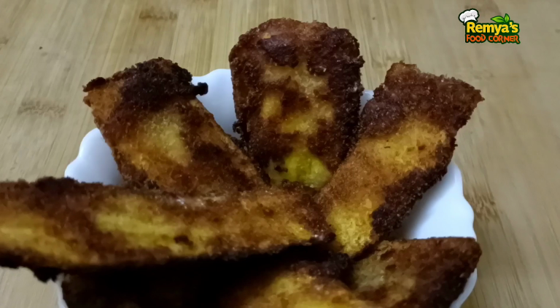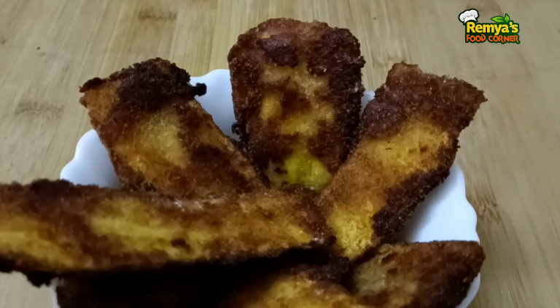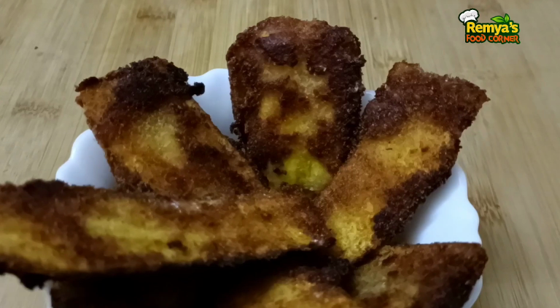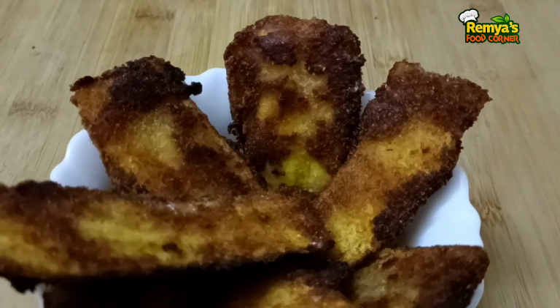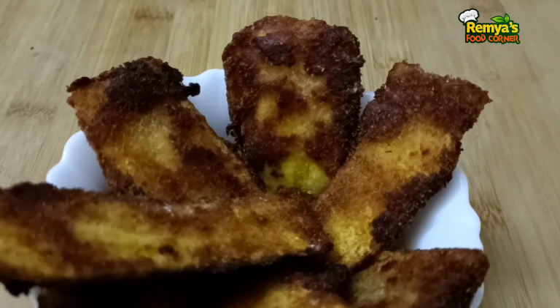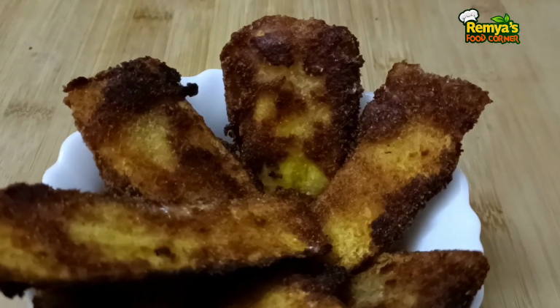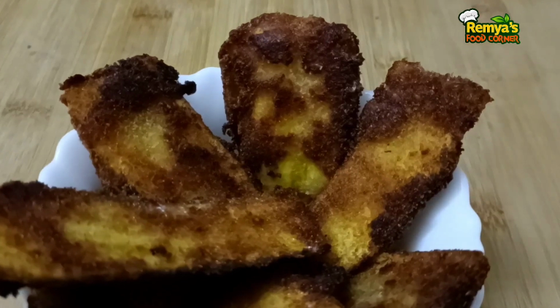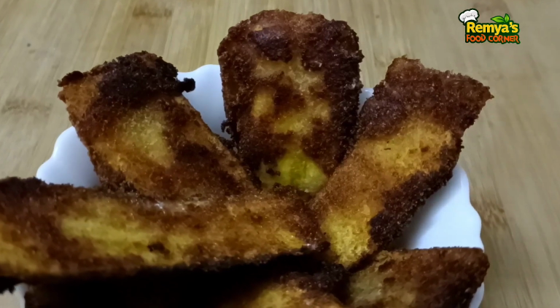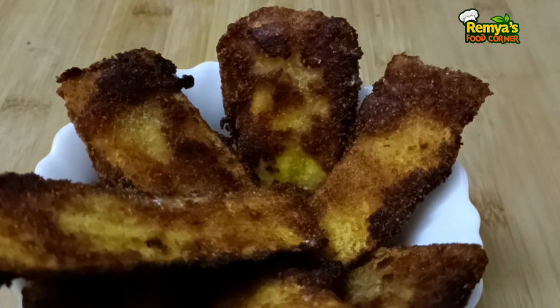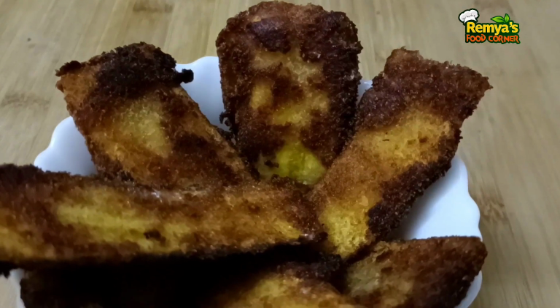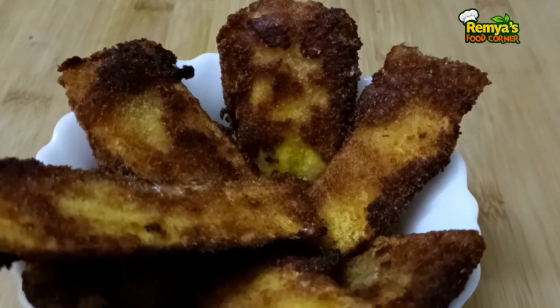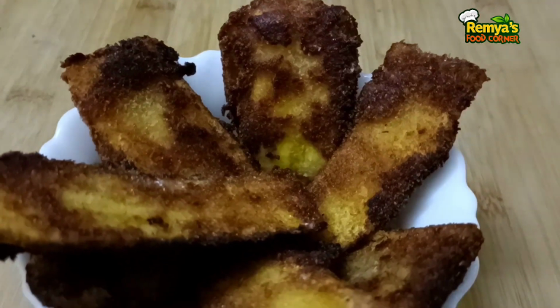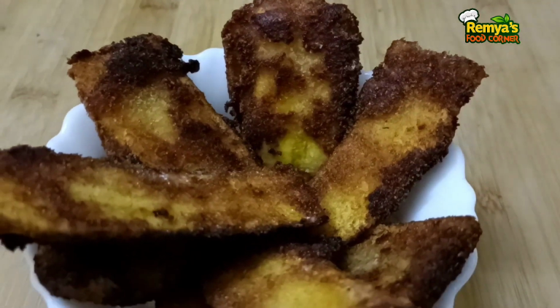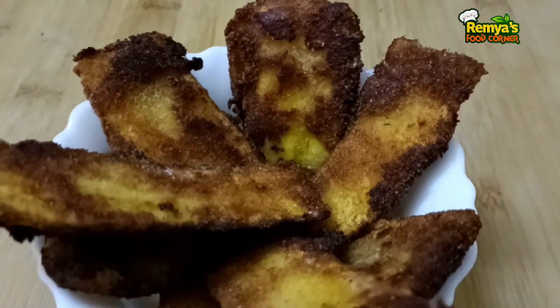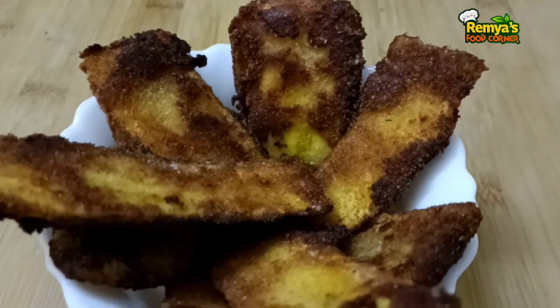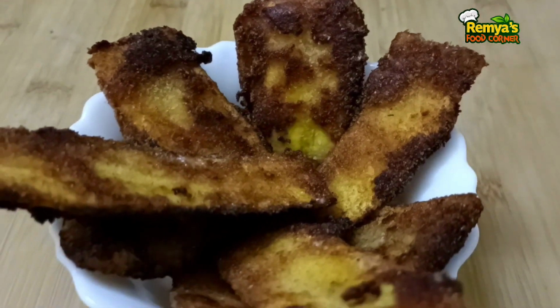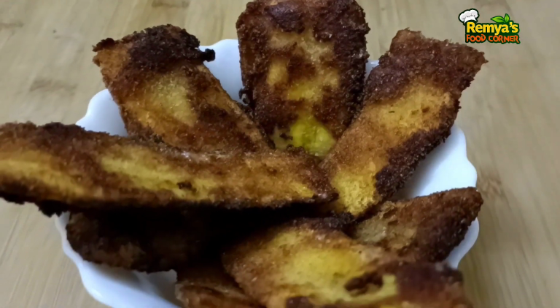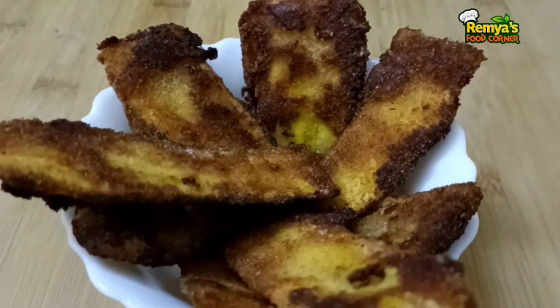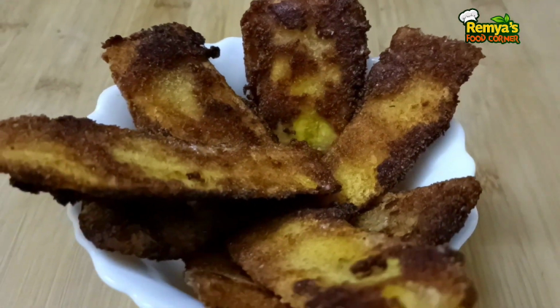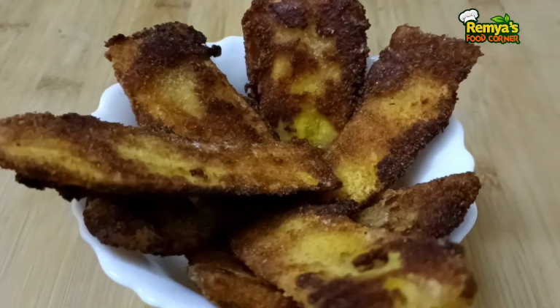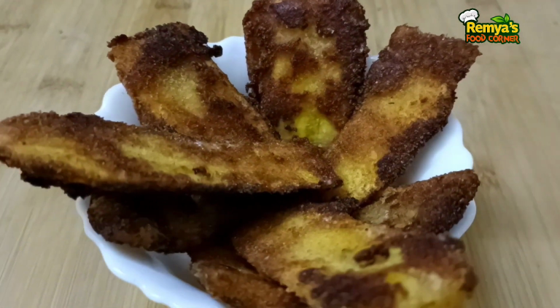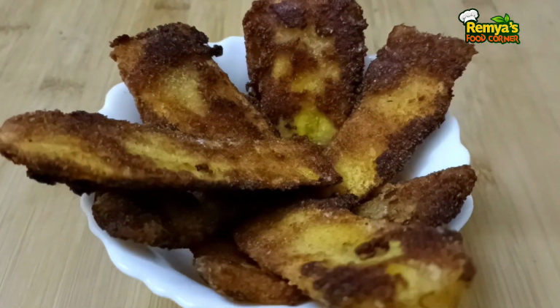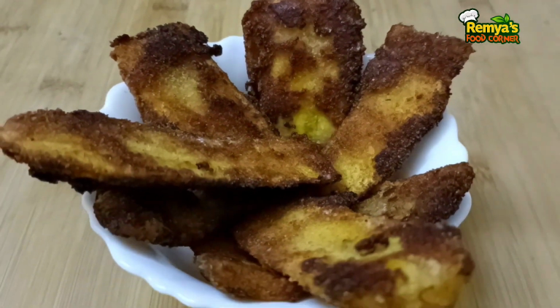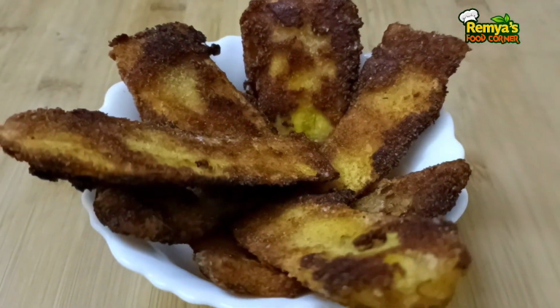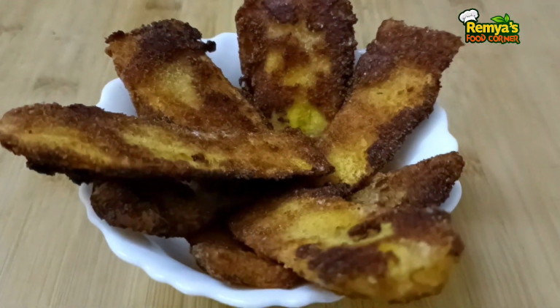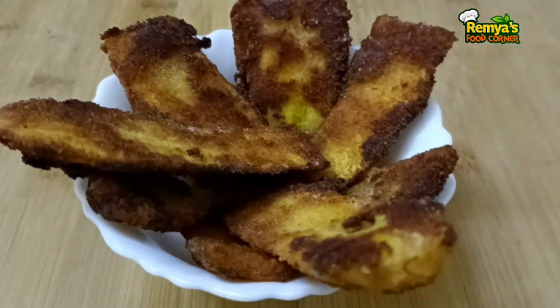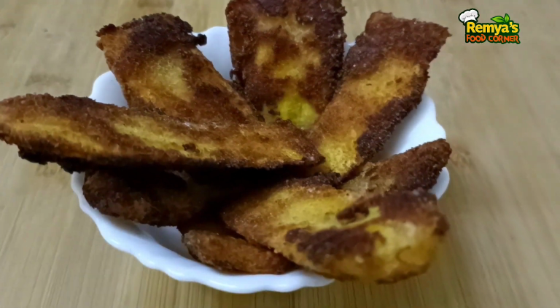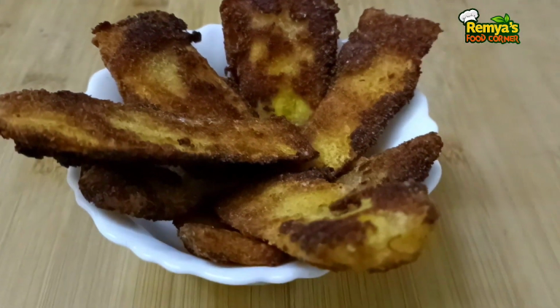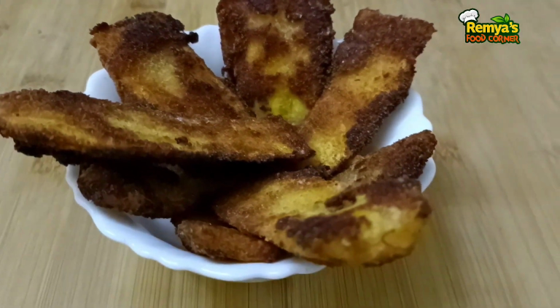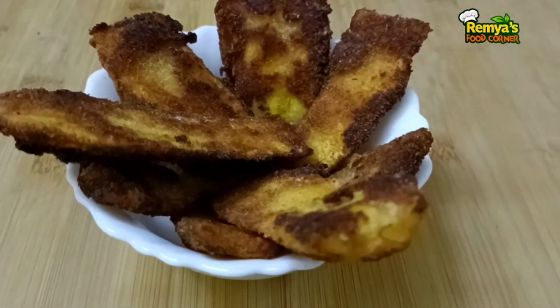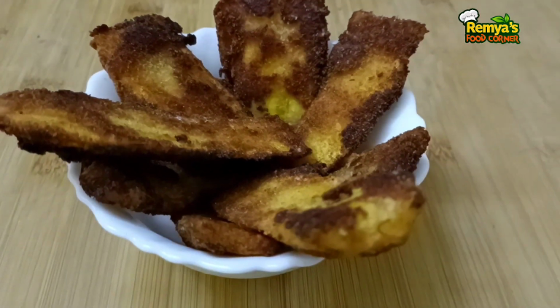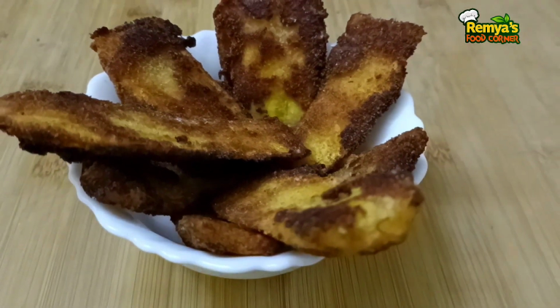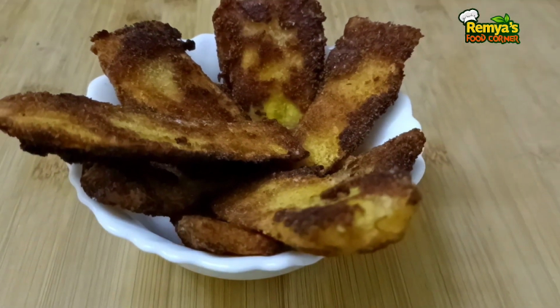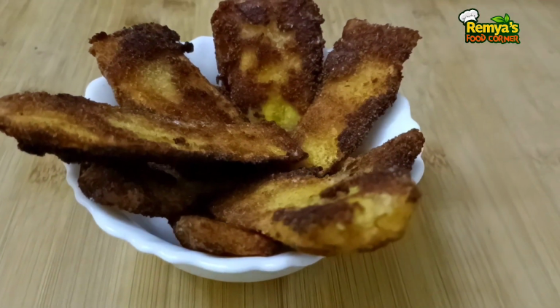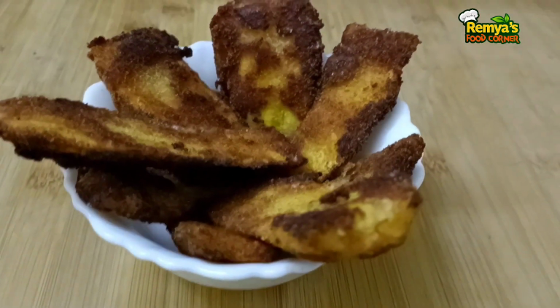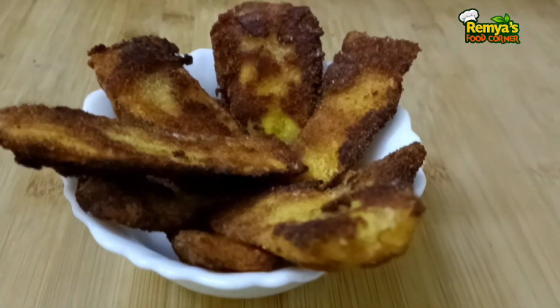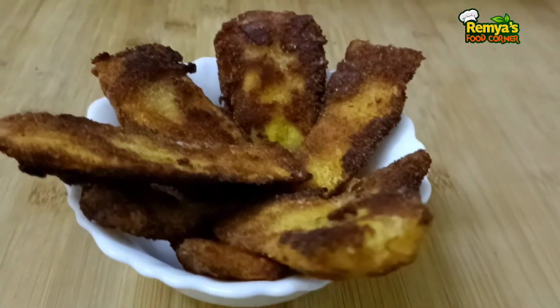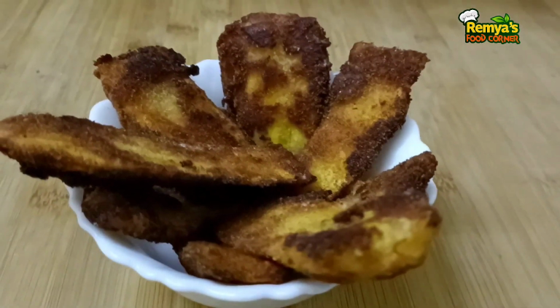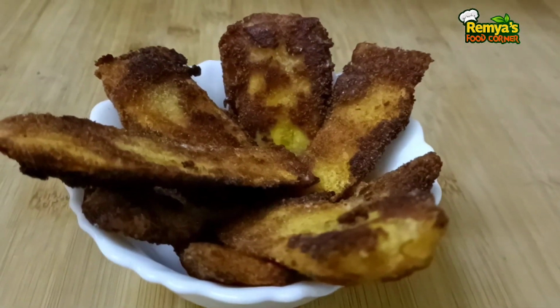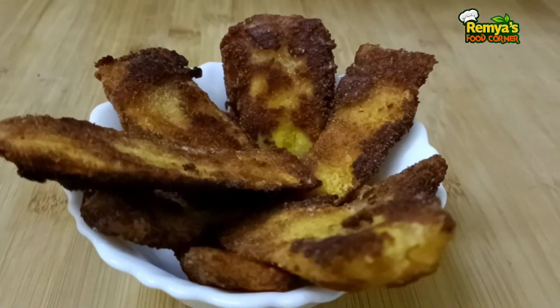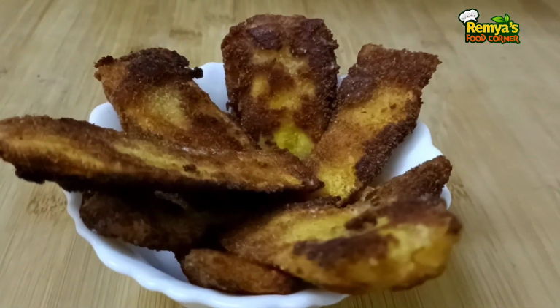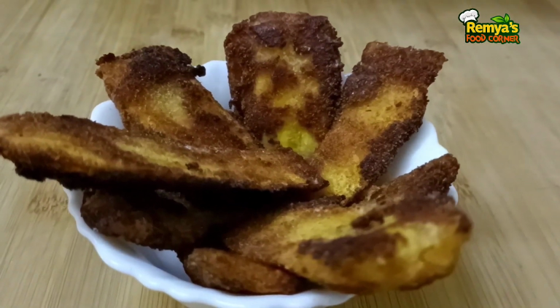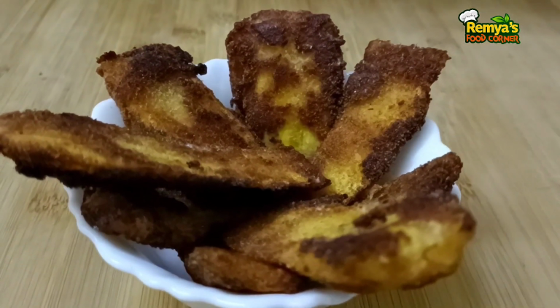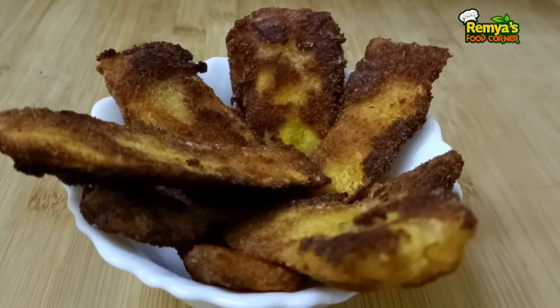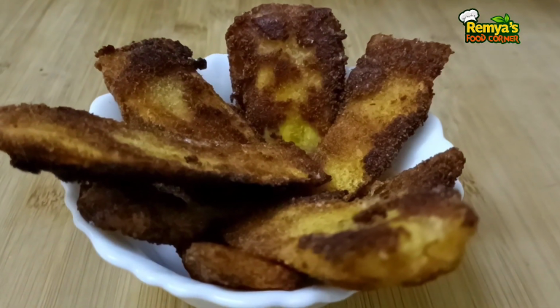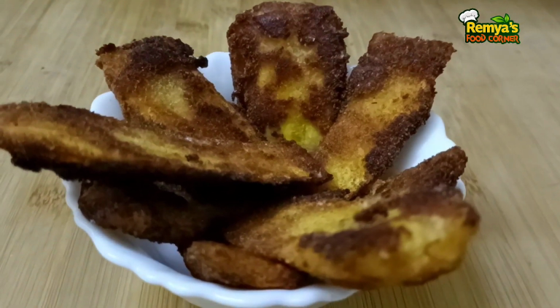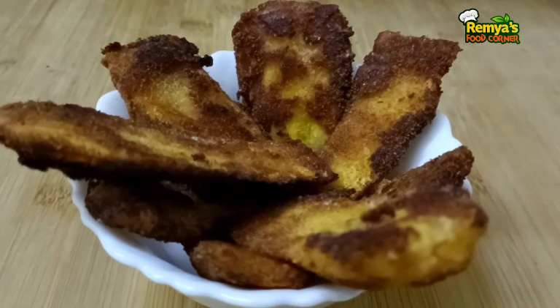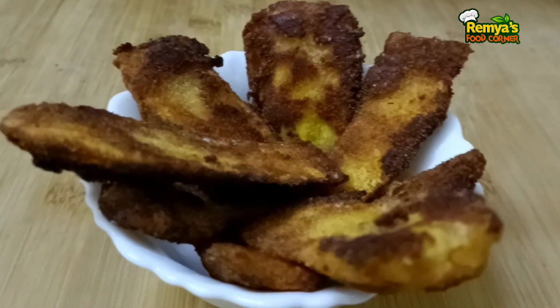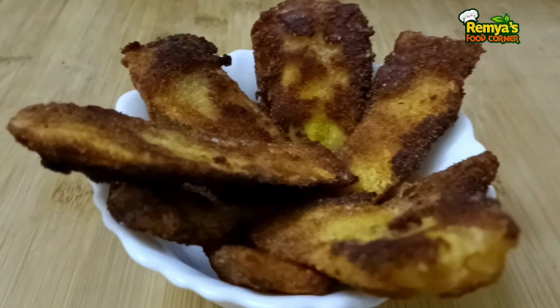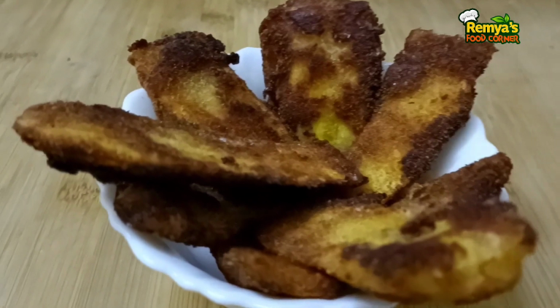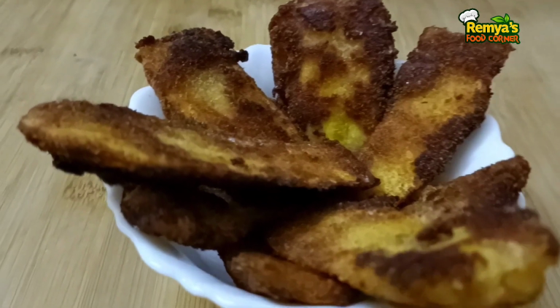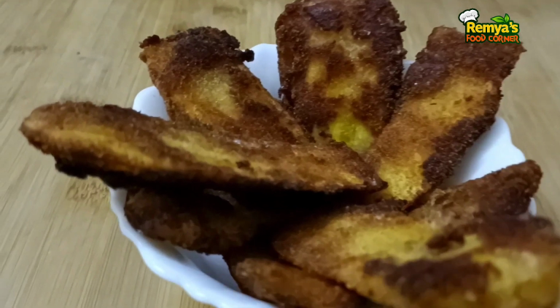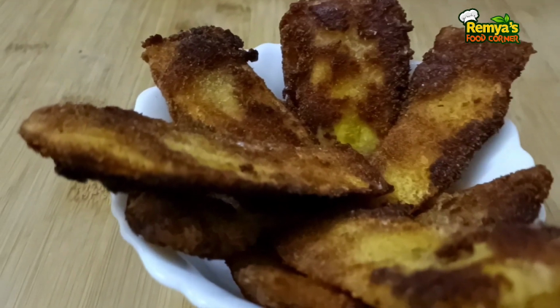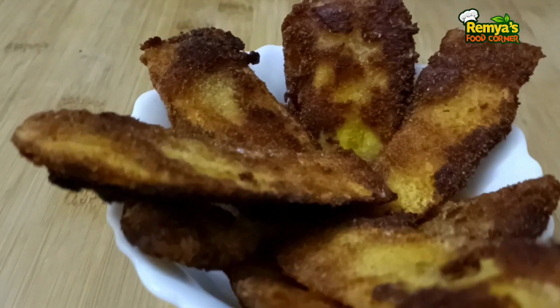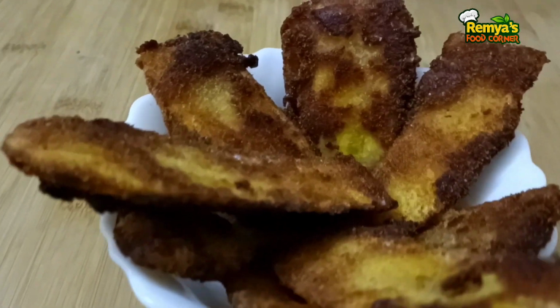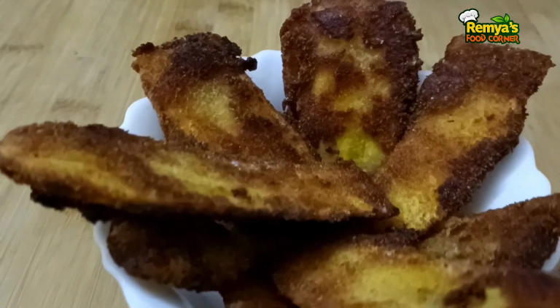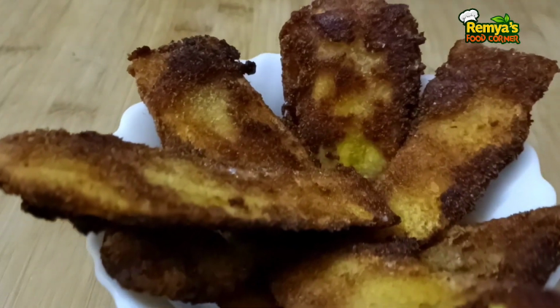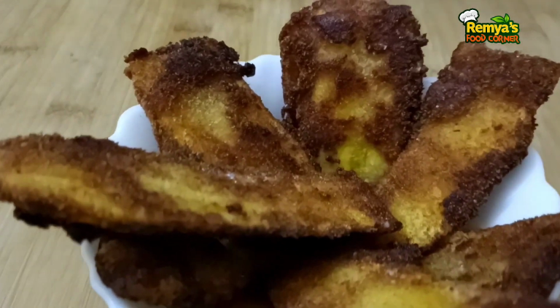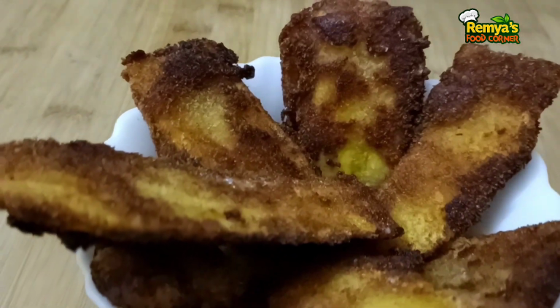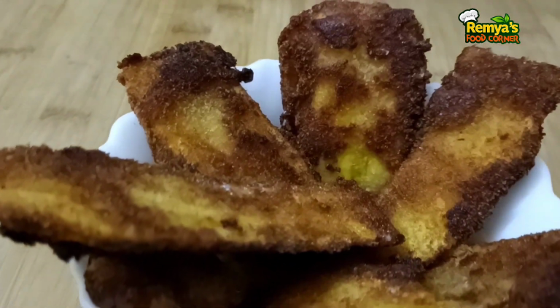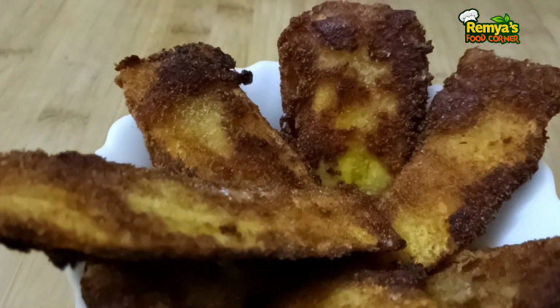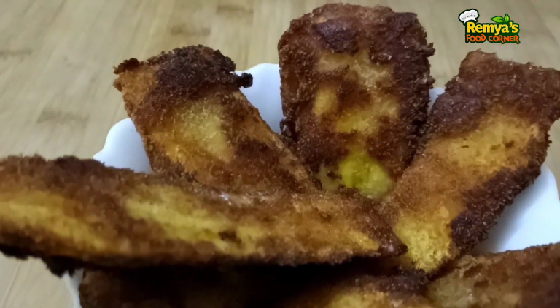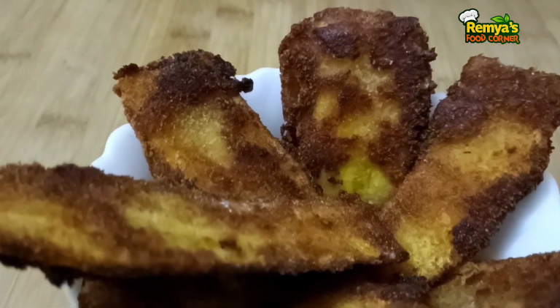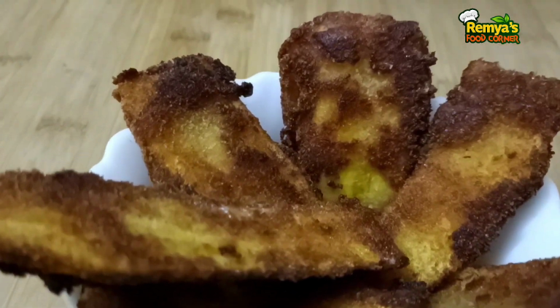Hi friends! Welcome back to the channel! Today we are going to make a recipe in 5 minutes.